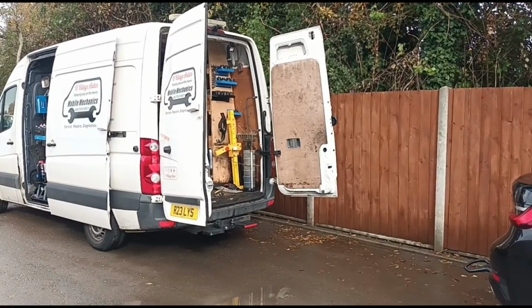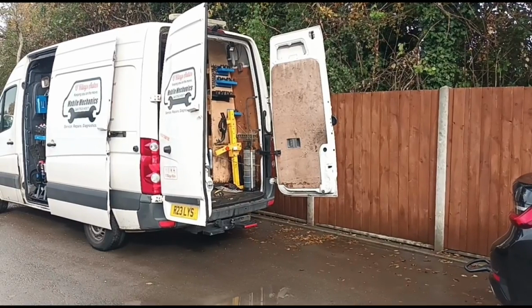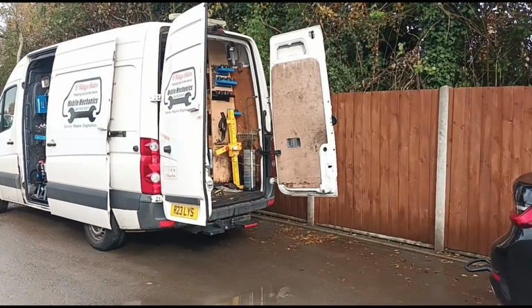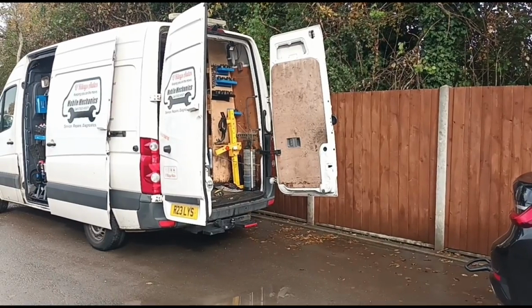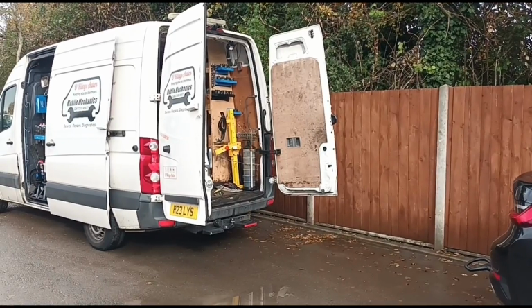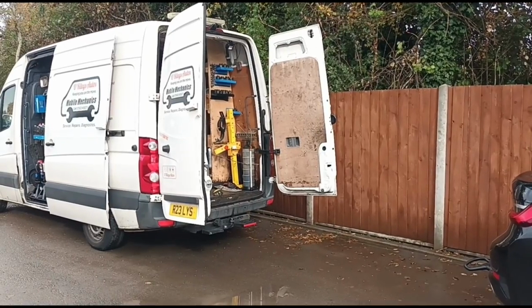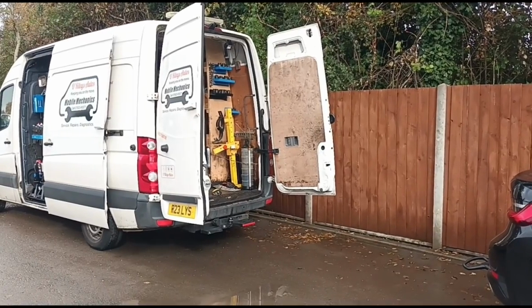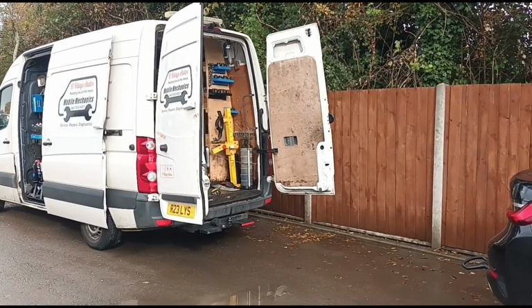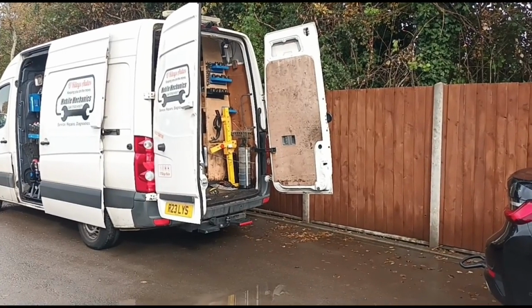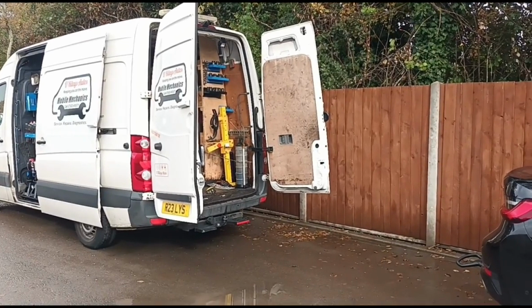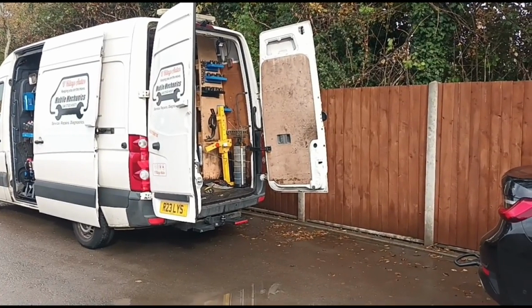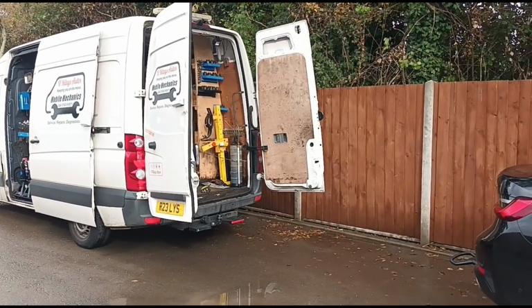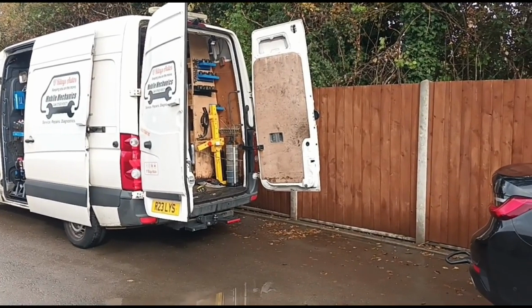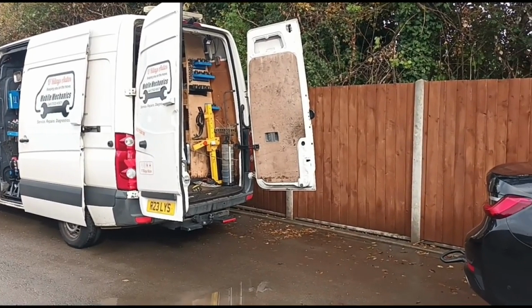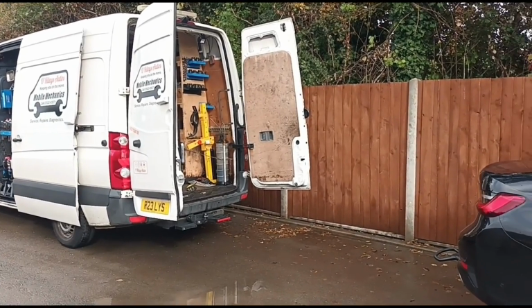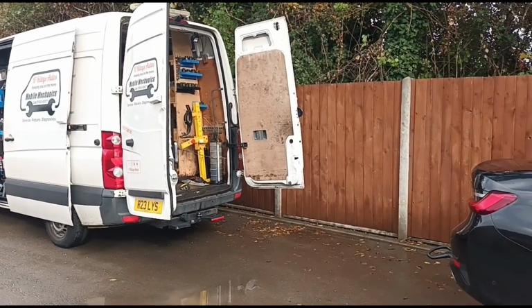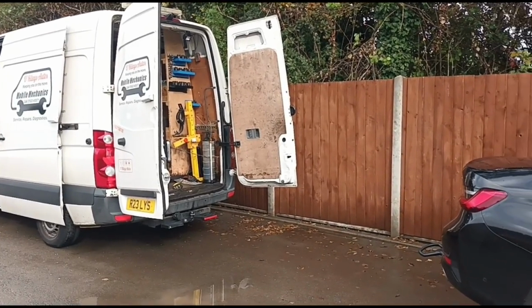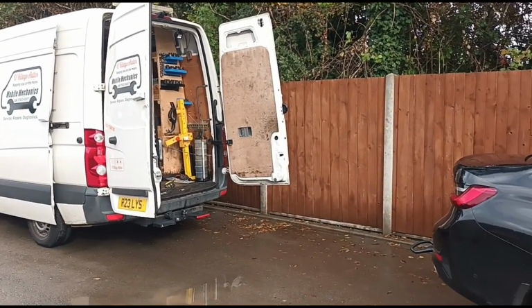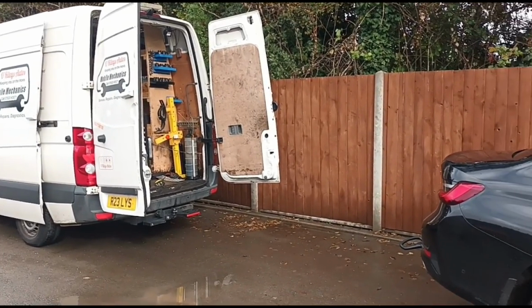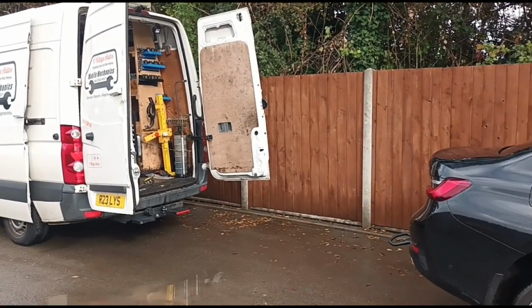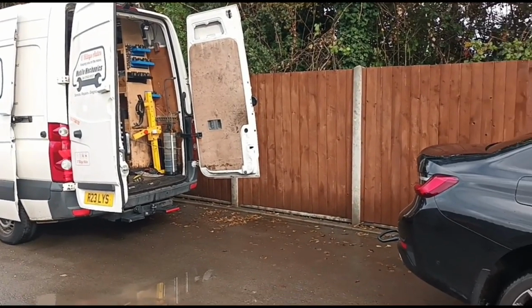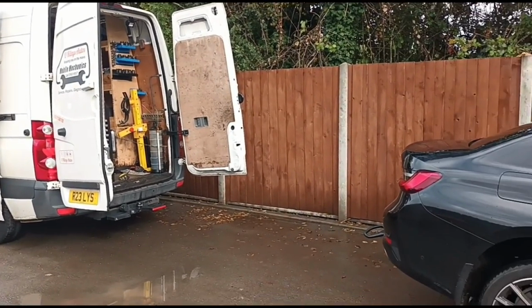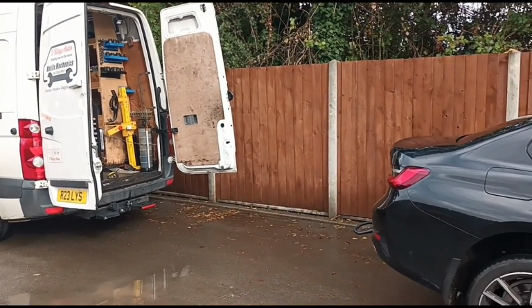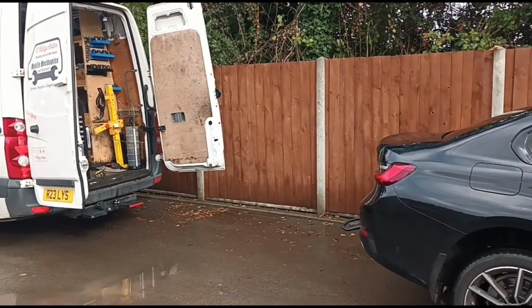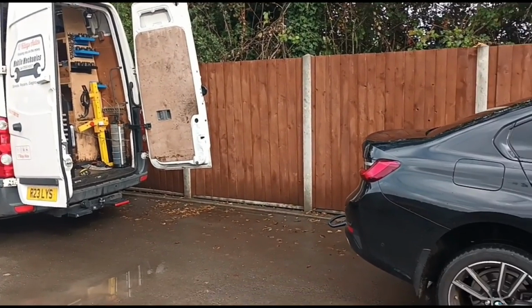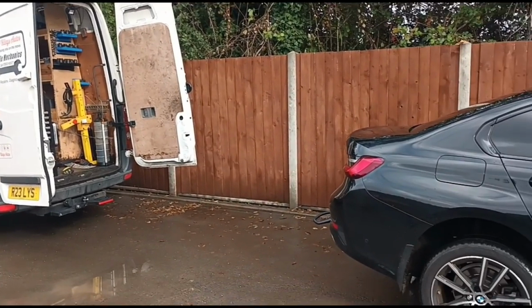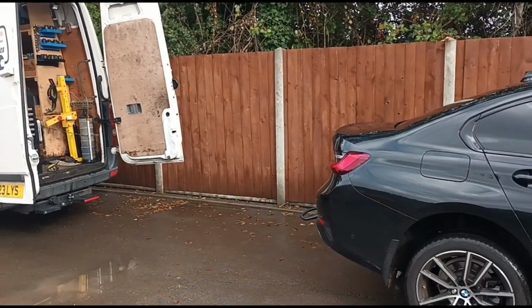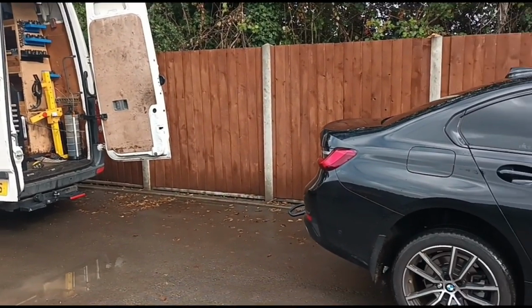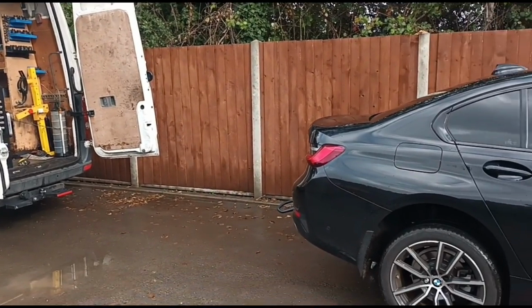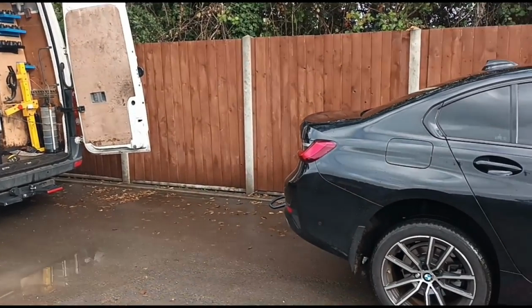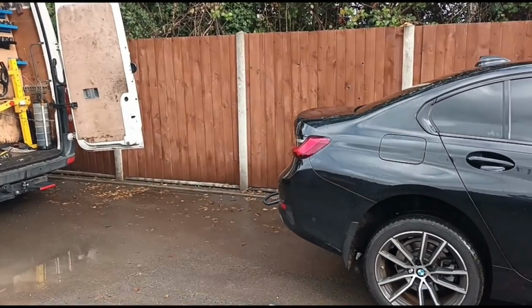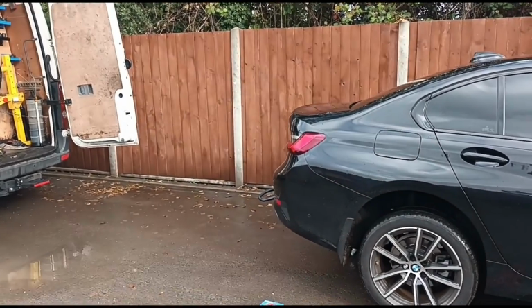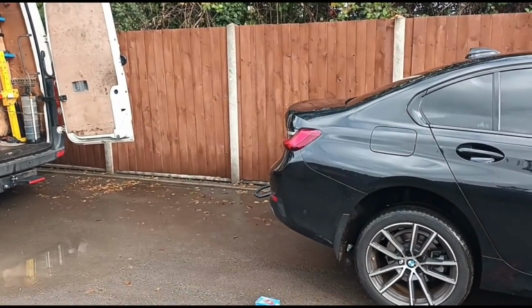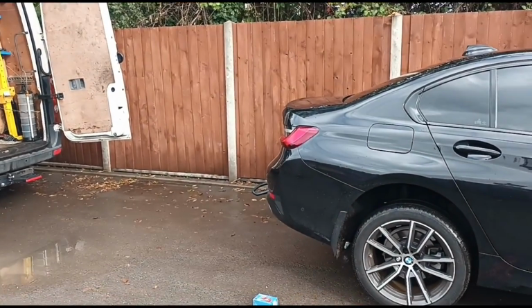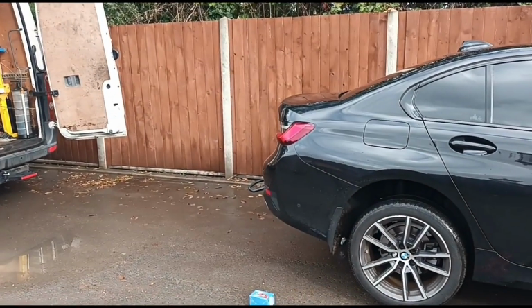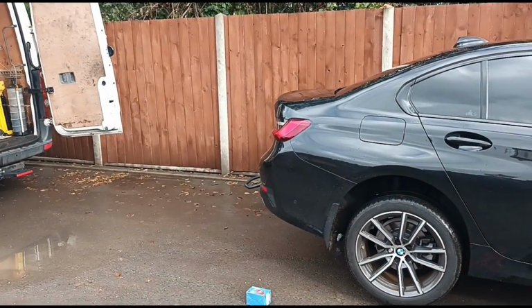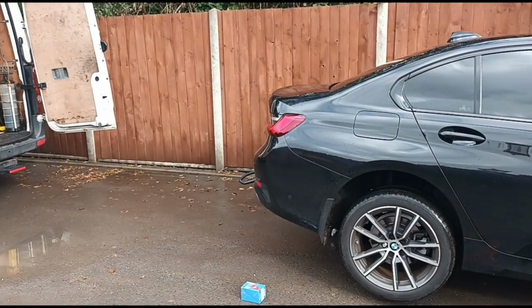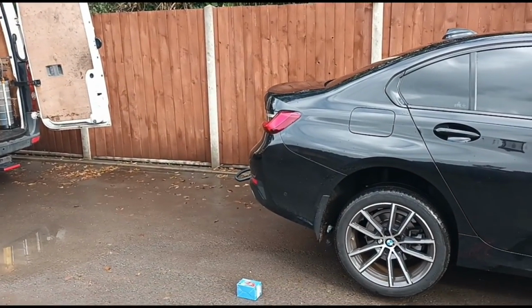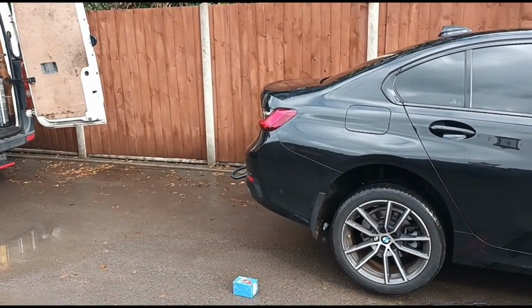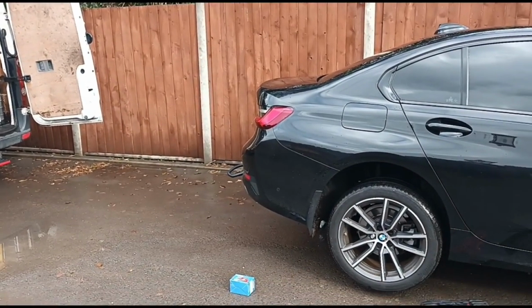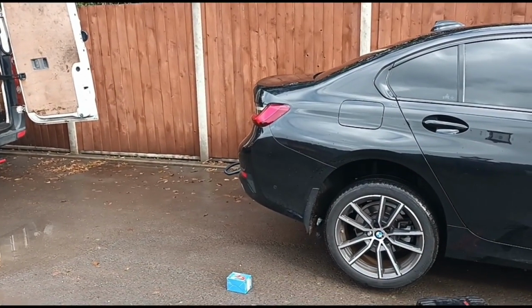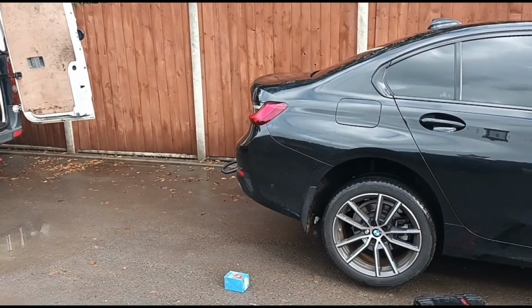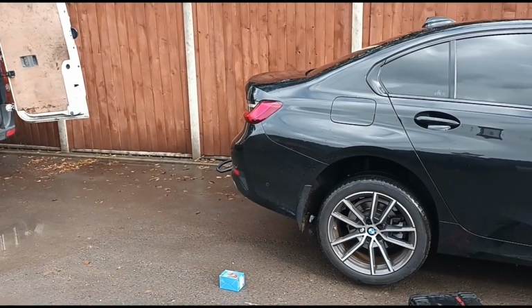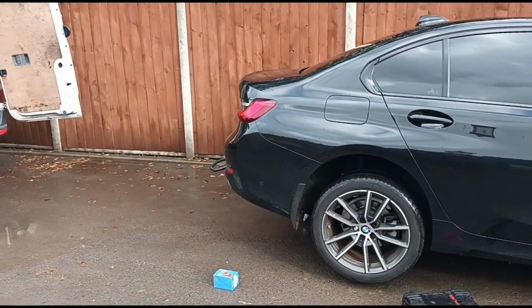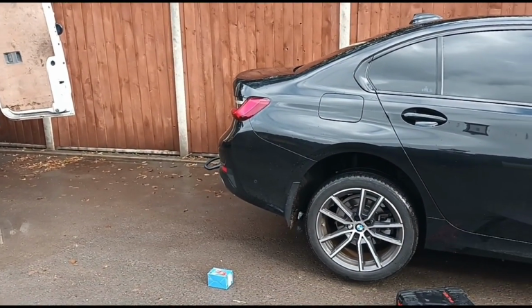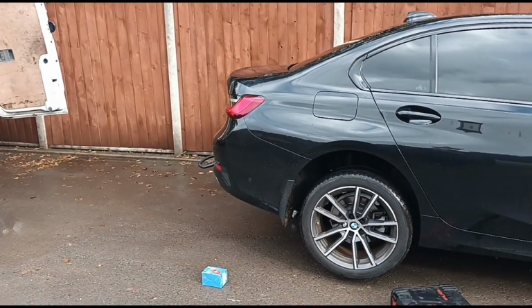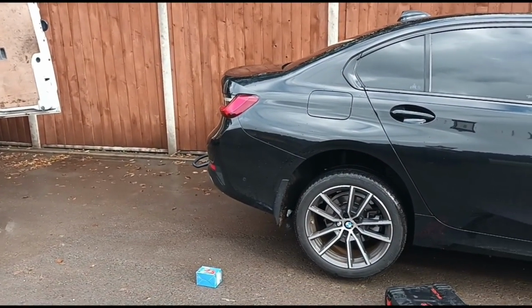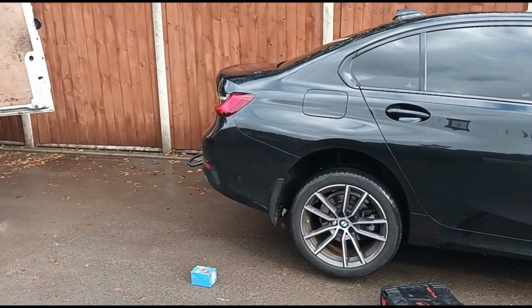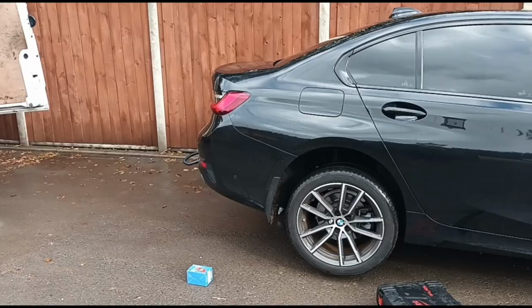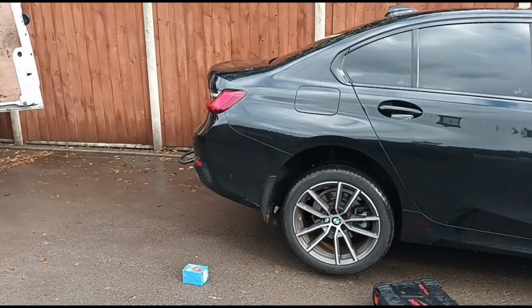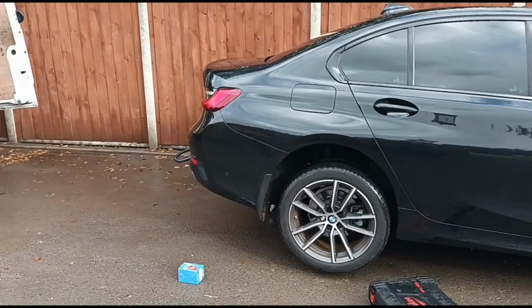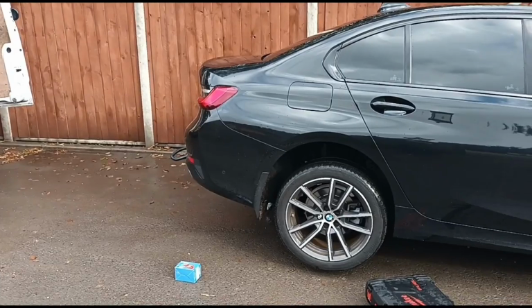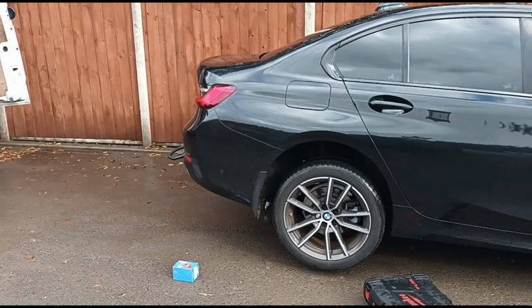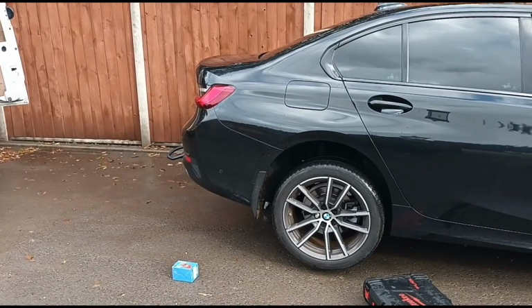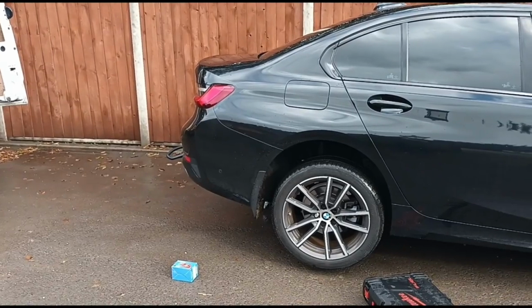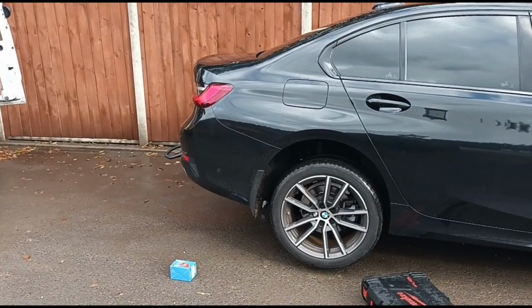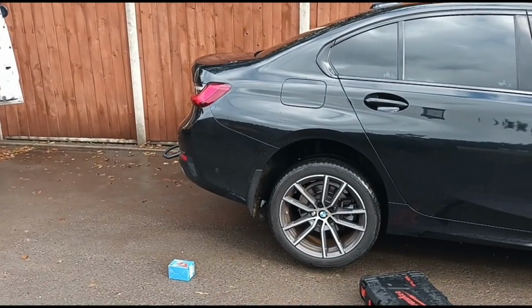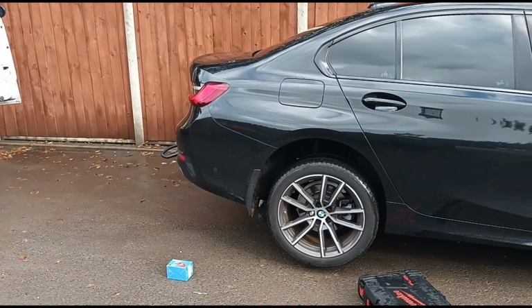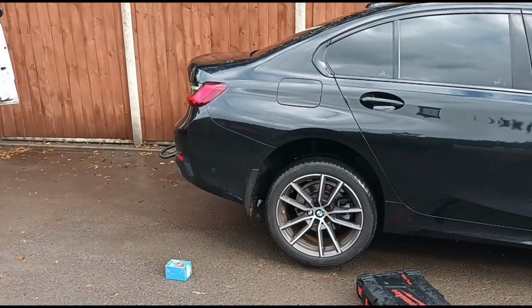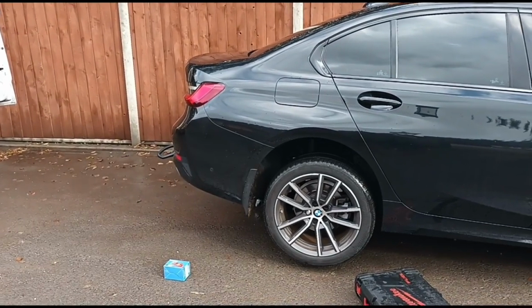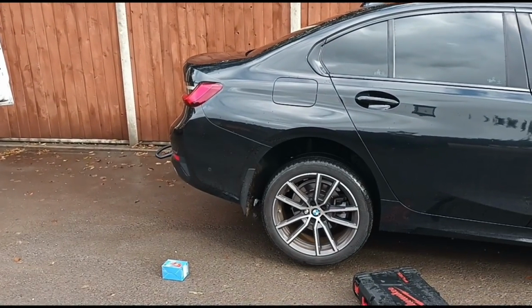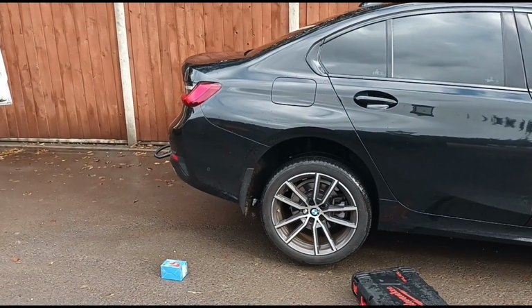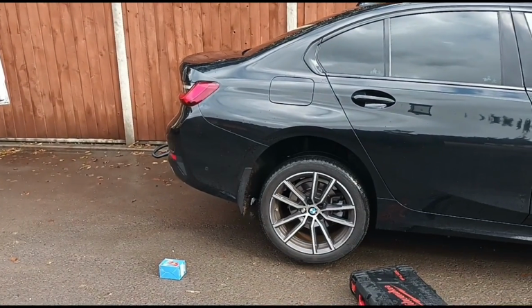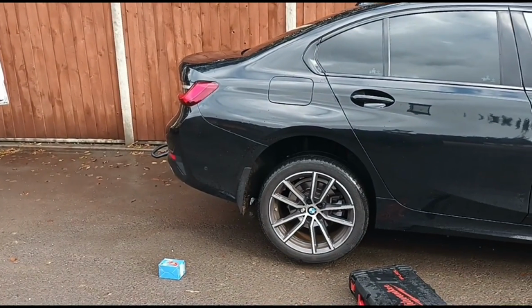Hello, it's Jimmy here at O'Reilly's. We have a simple one here today — brake pads on a BMW 3 Series 2022.